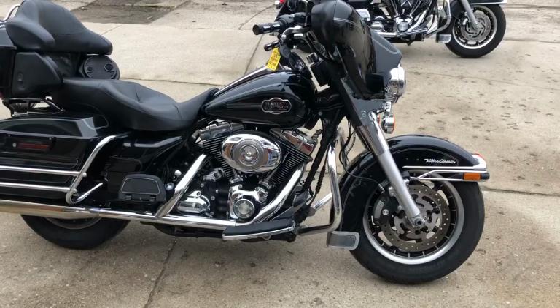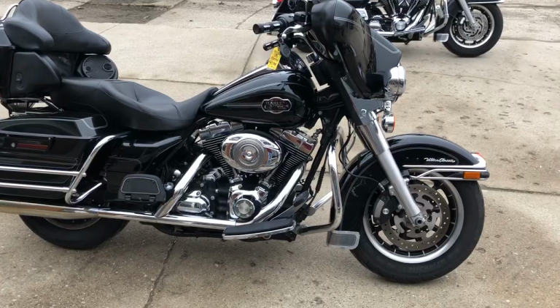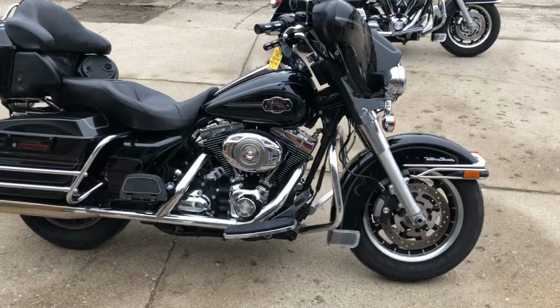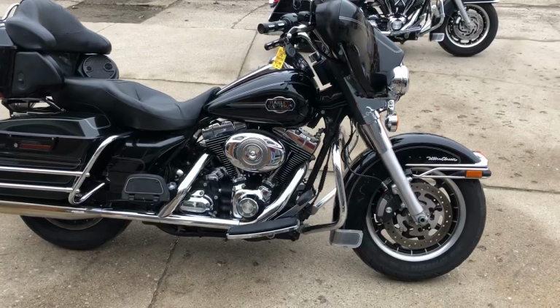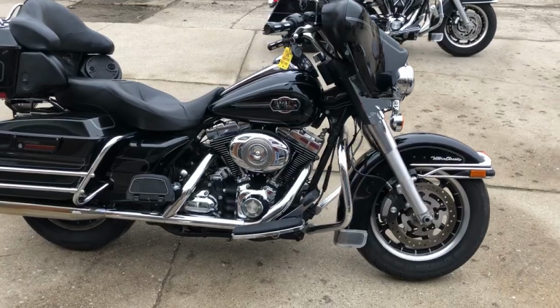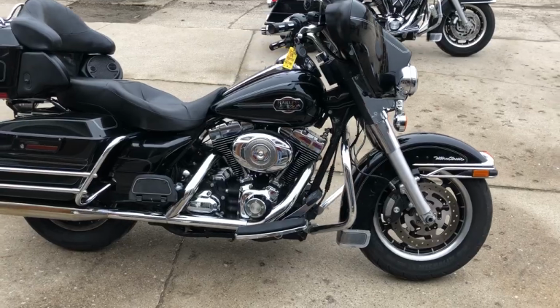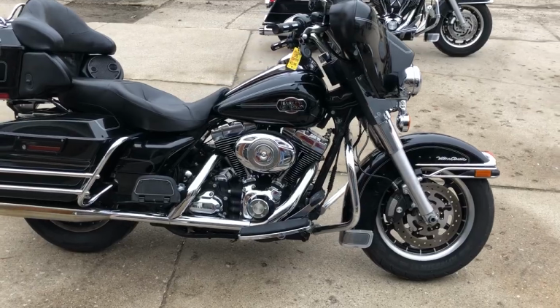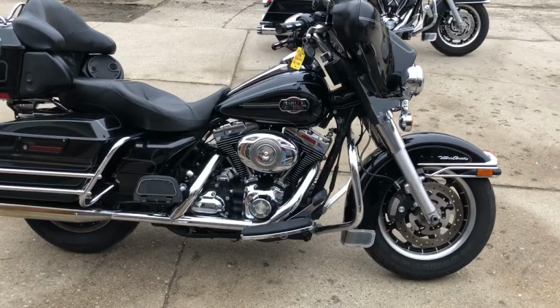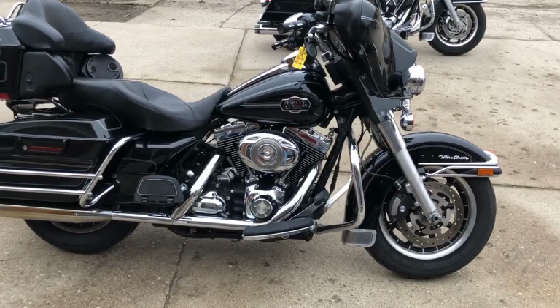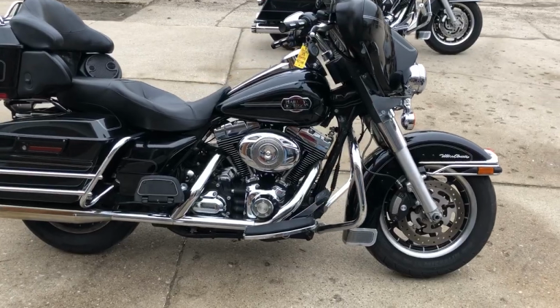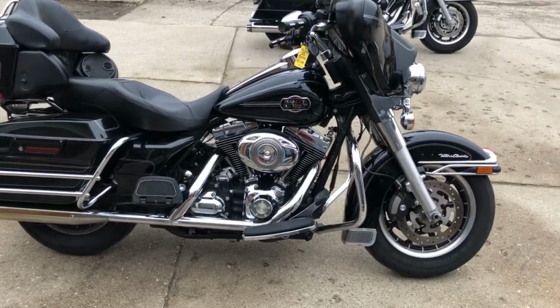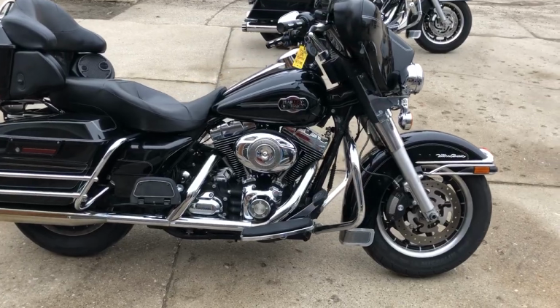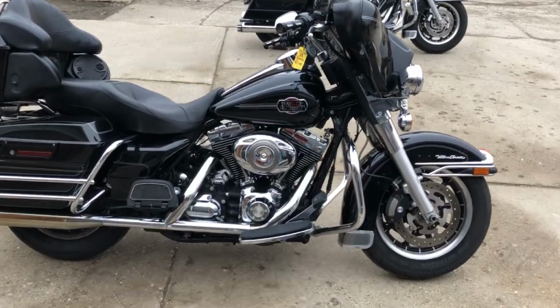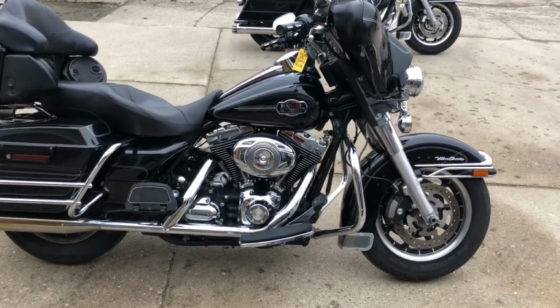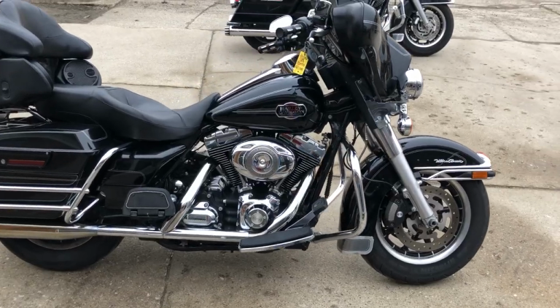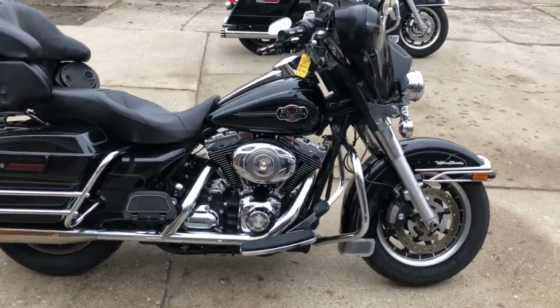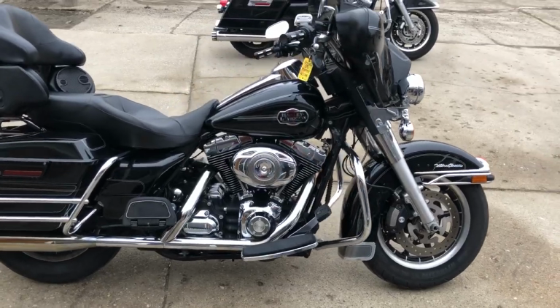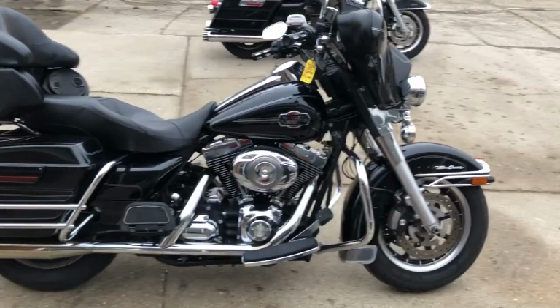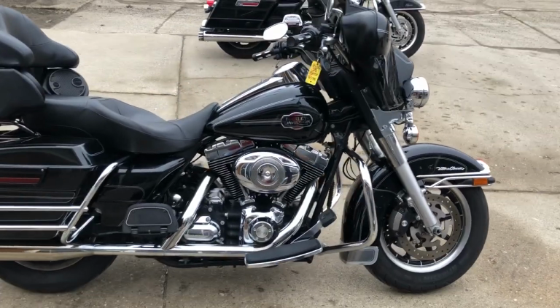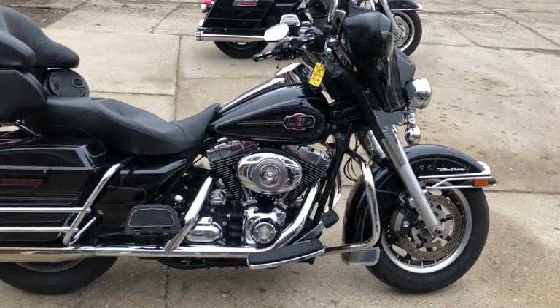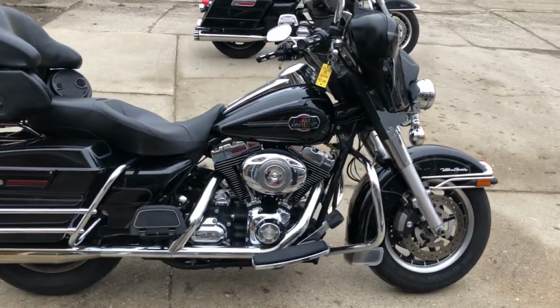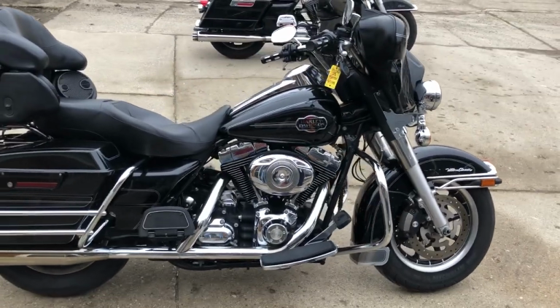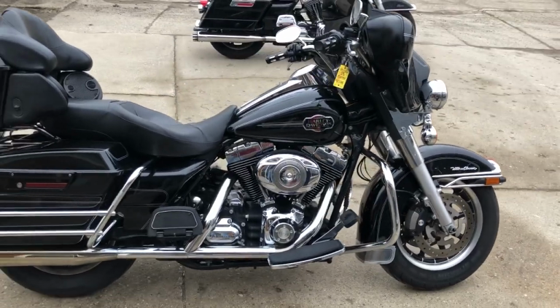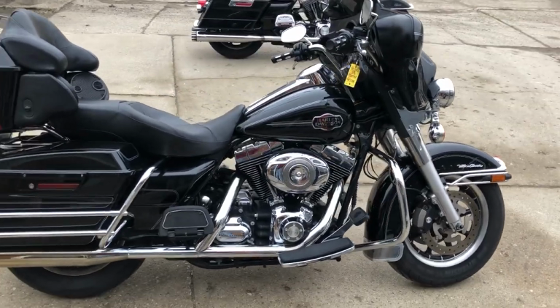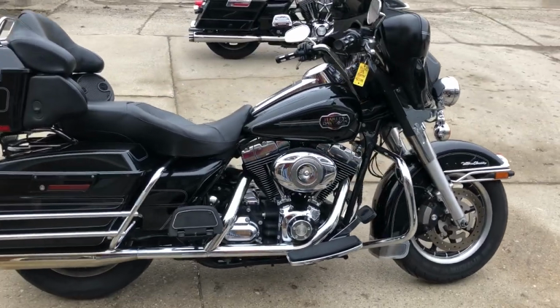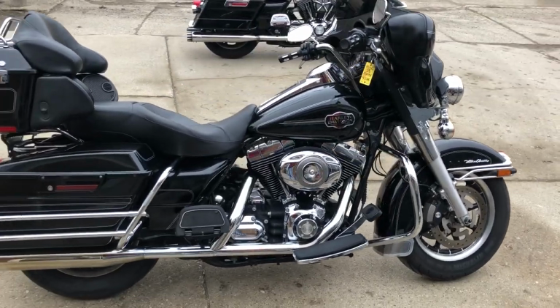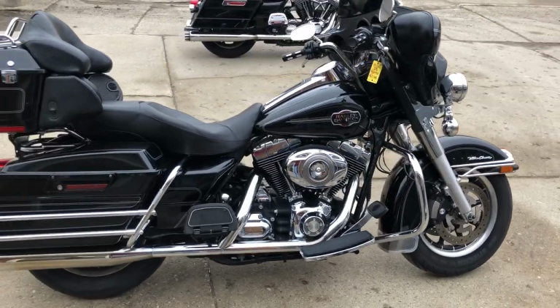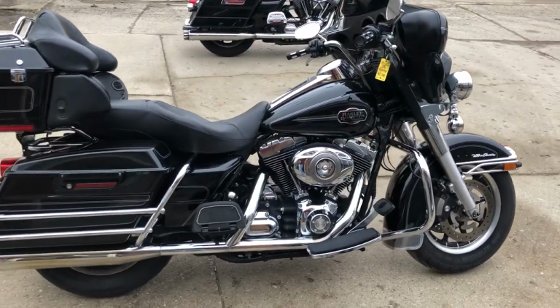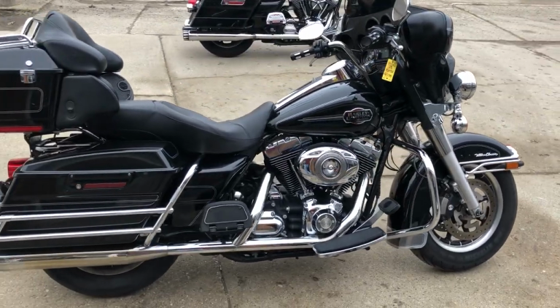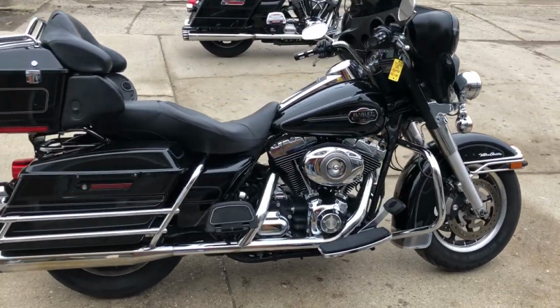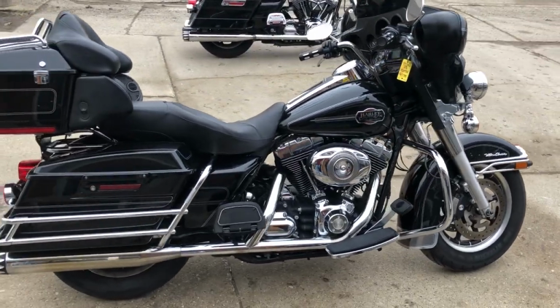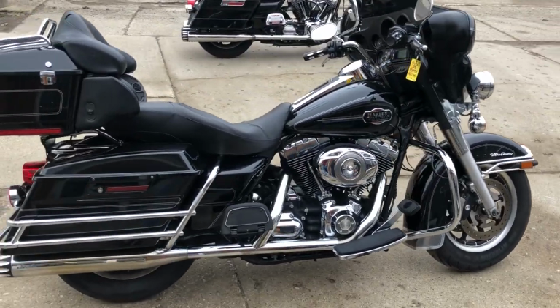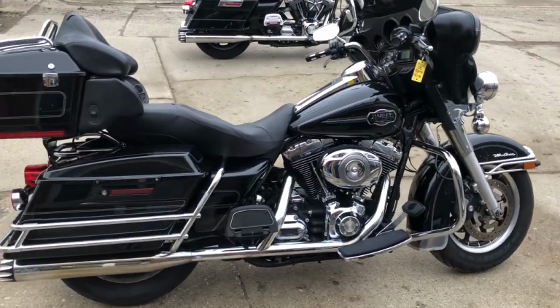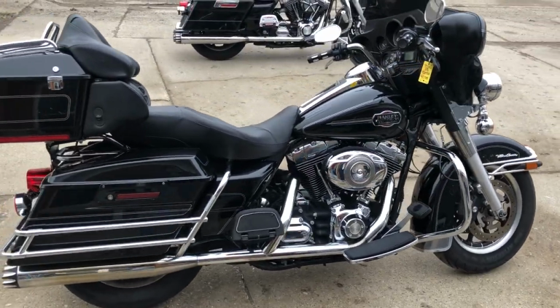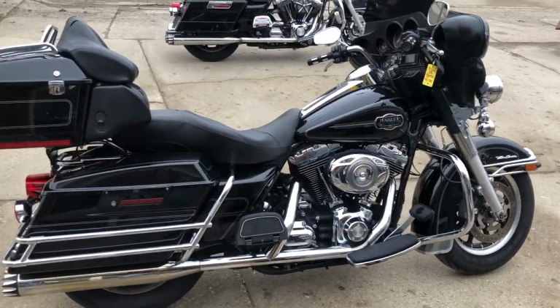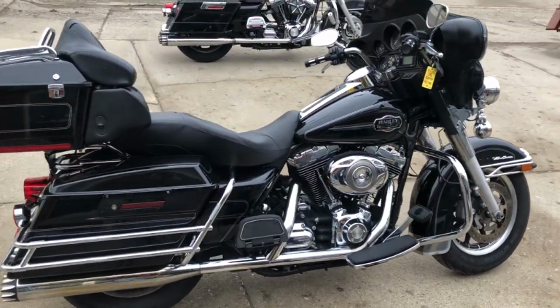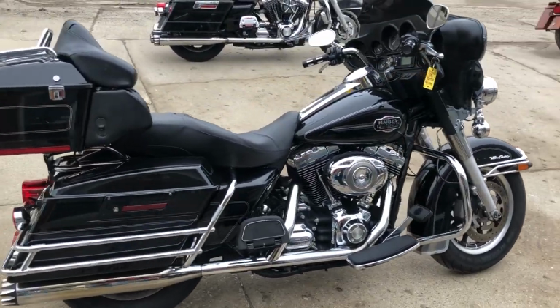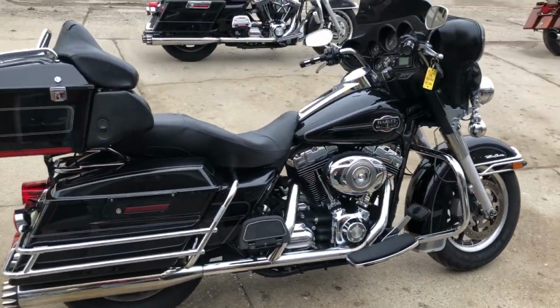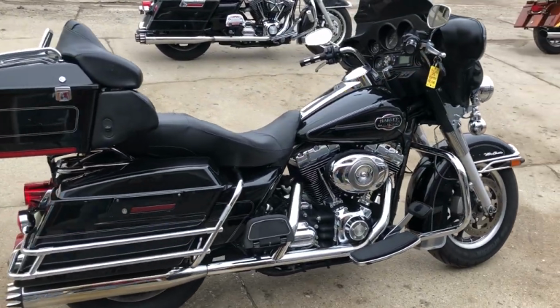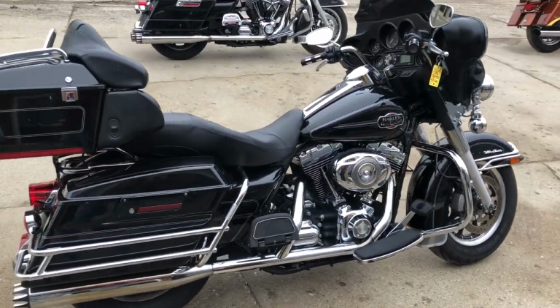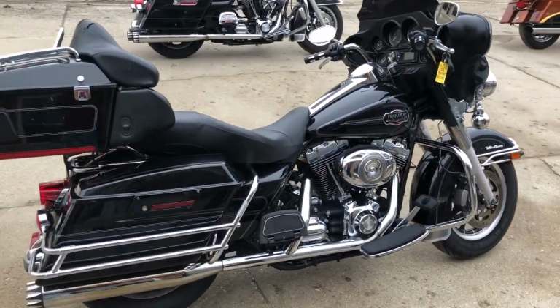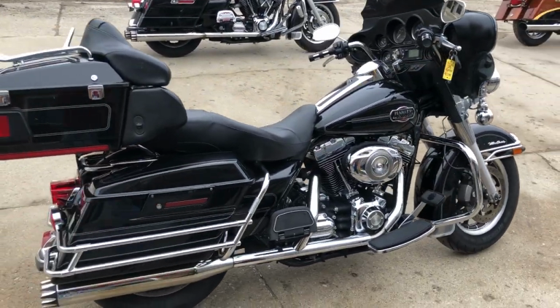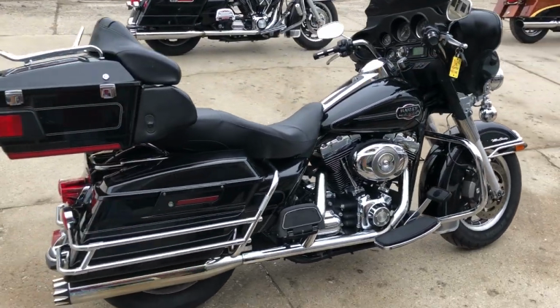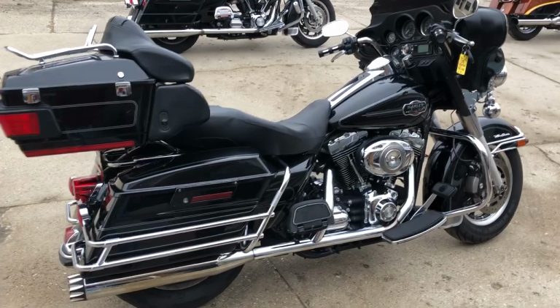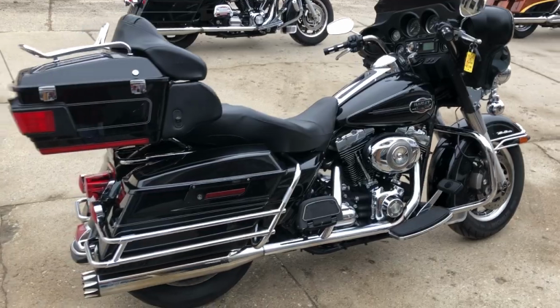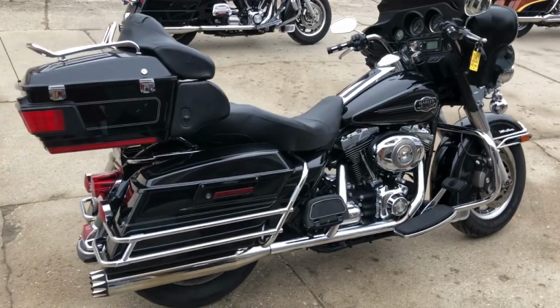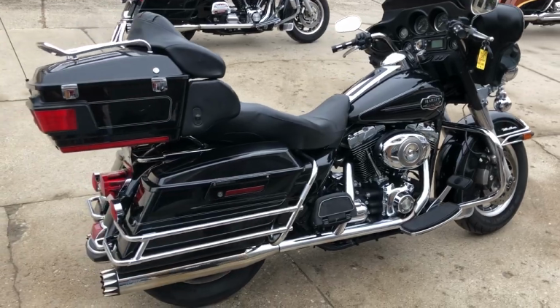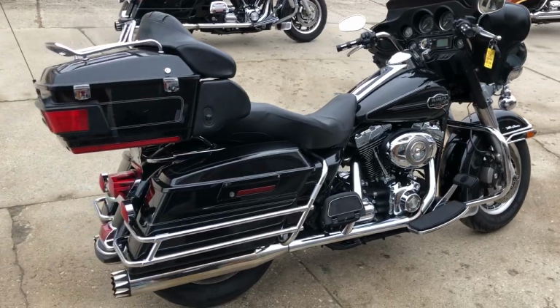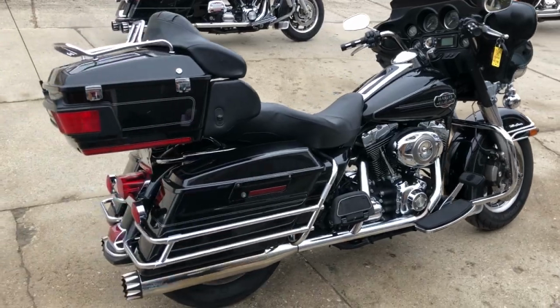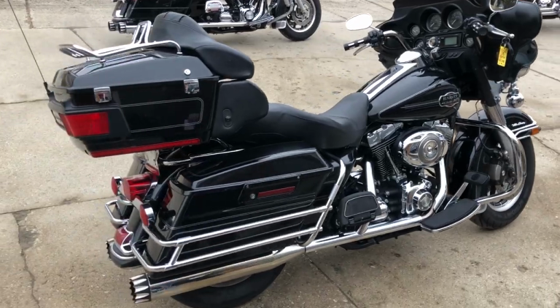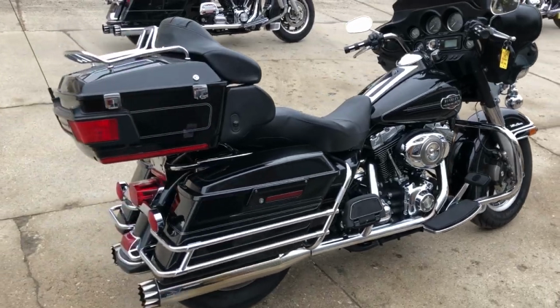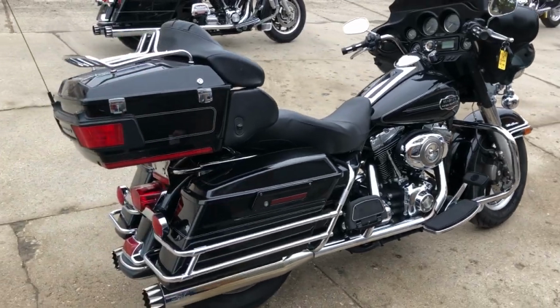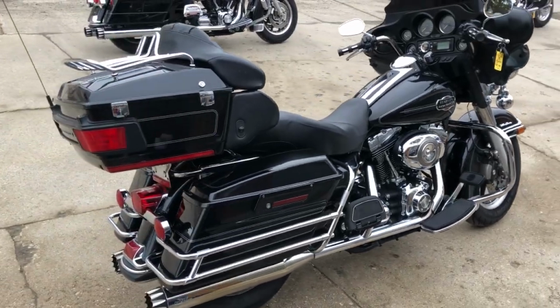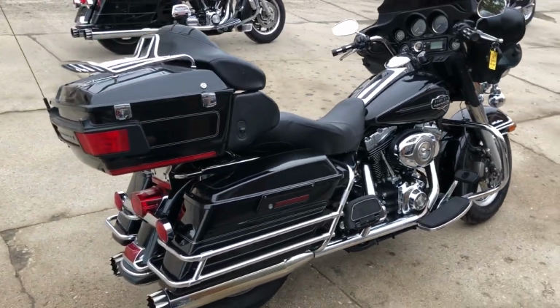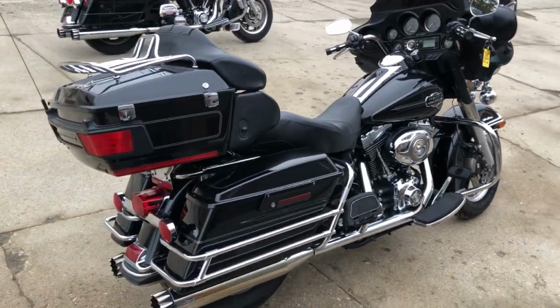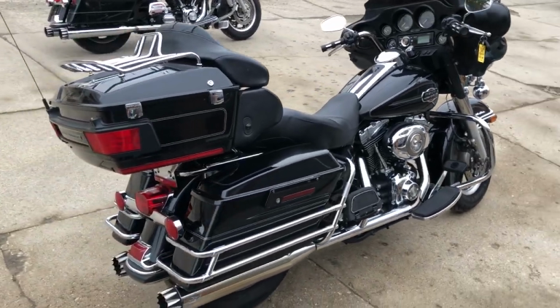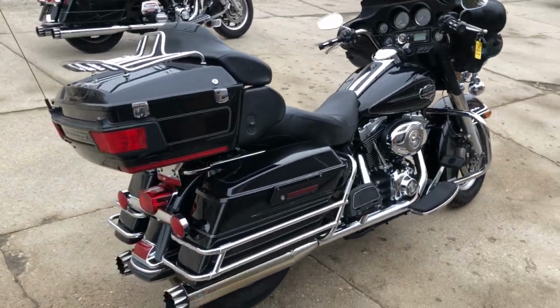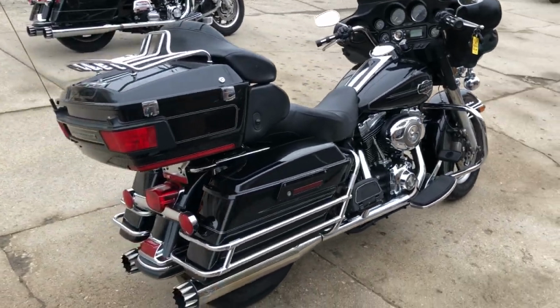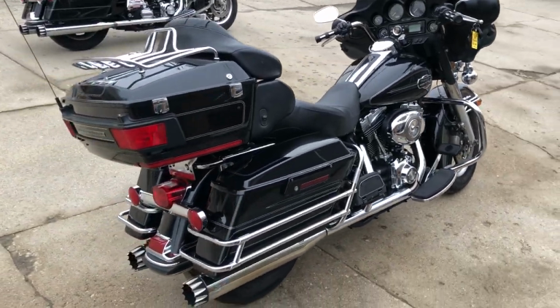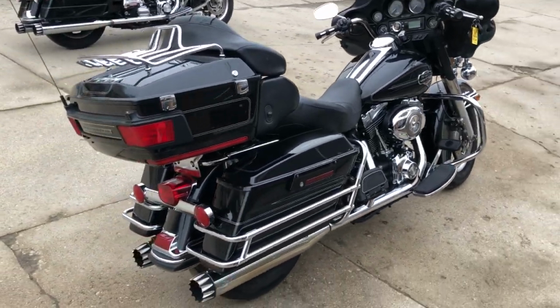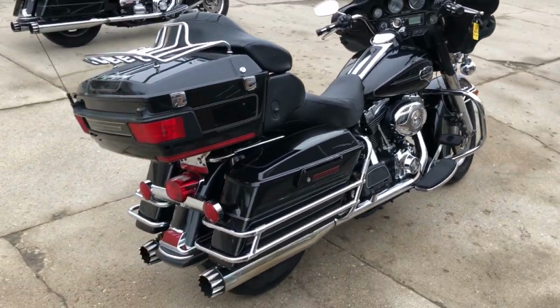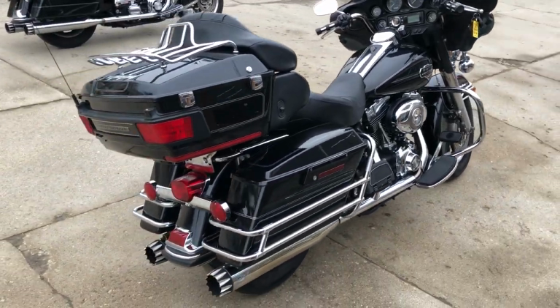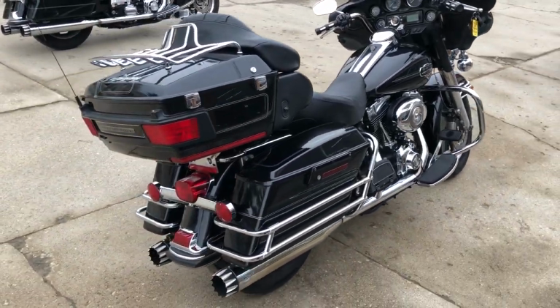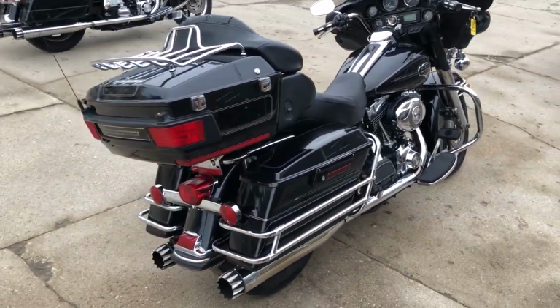Hey guys, ApprovalPowerSports.com here. Anybody looking for a Harley-Davidson, we've got them in stock — over 300 pre-owned in the showroom, ready to go.